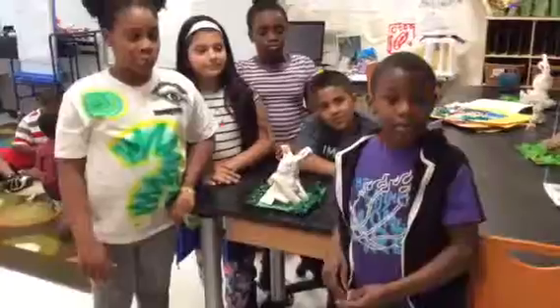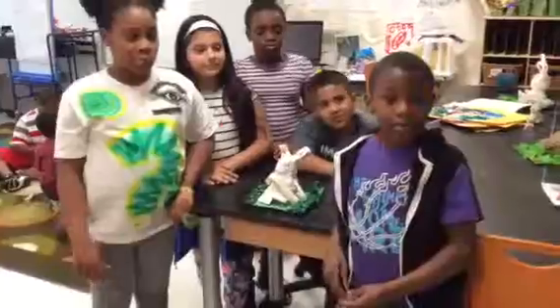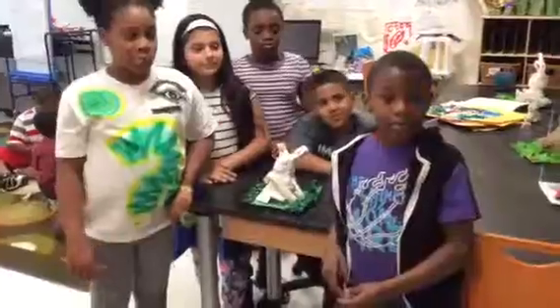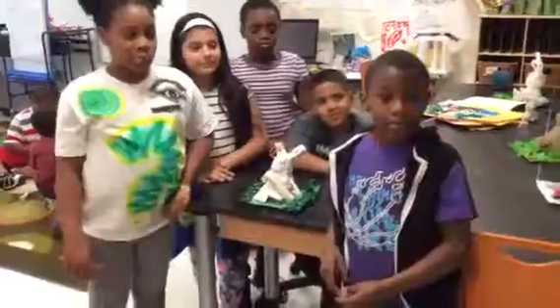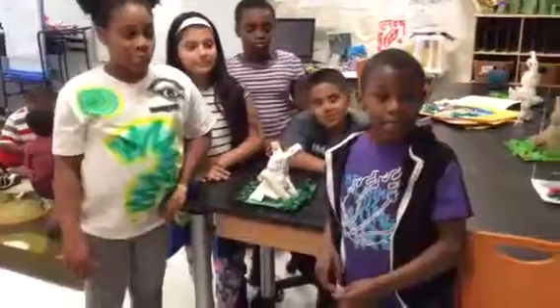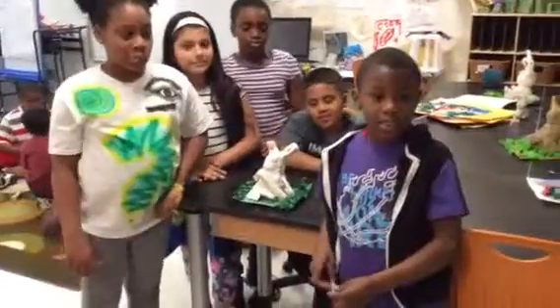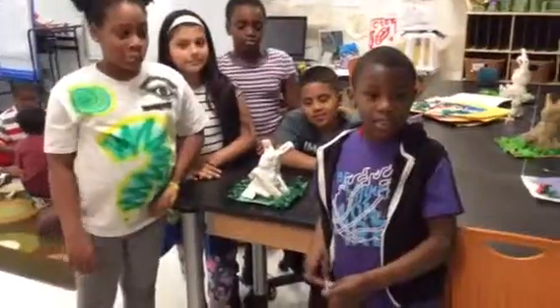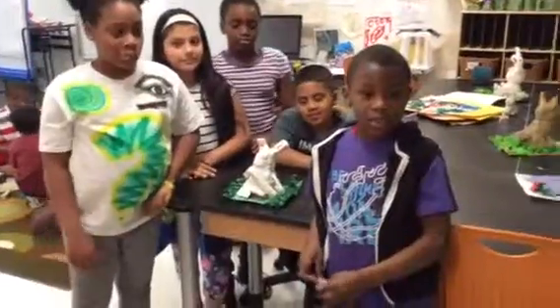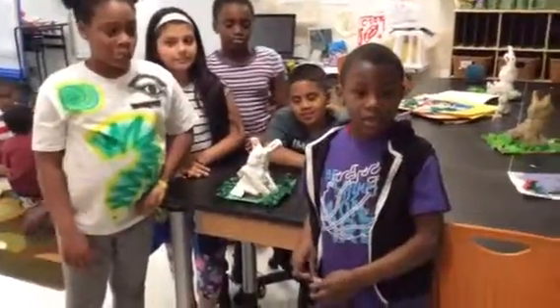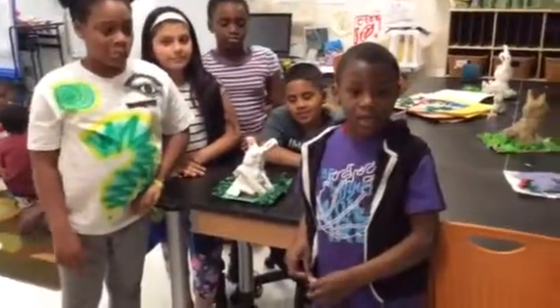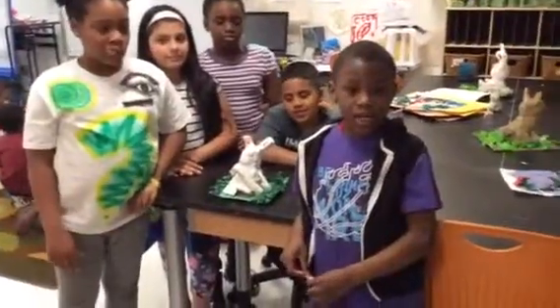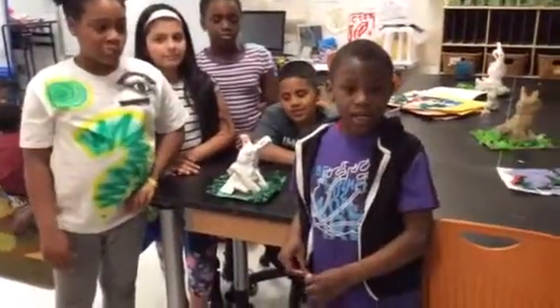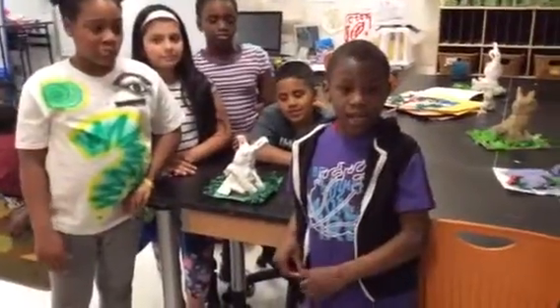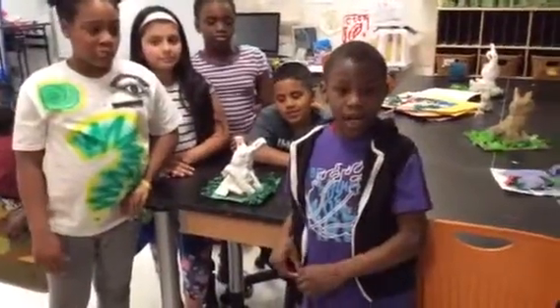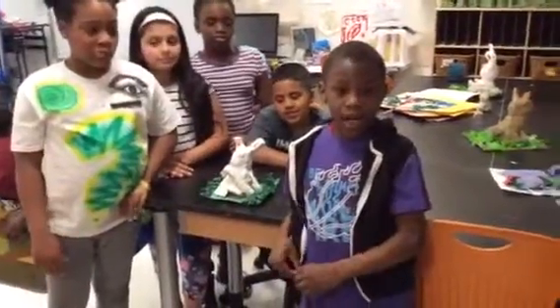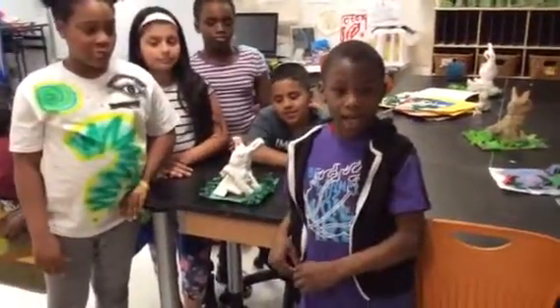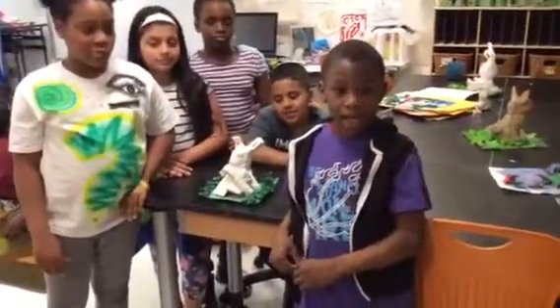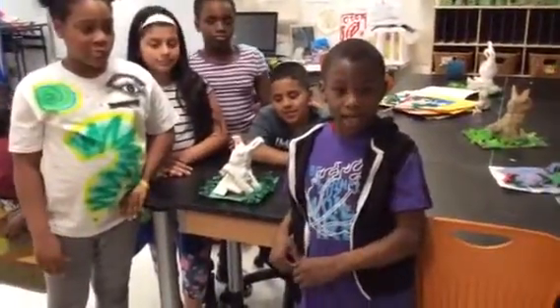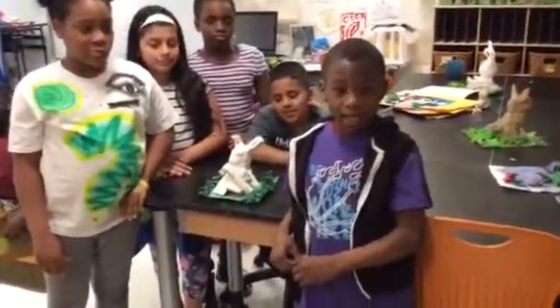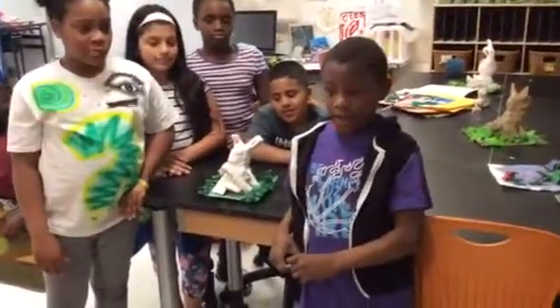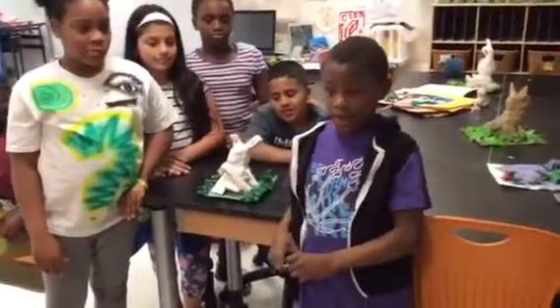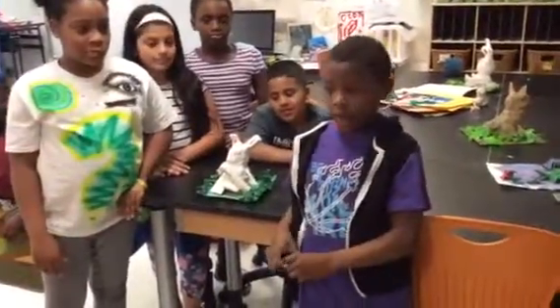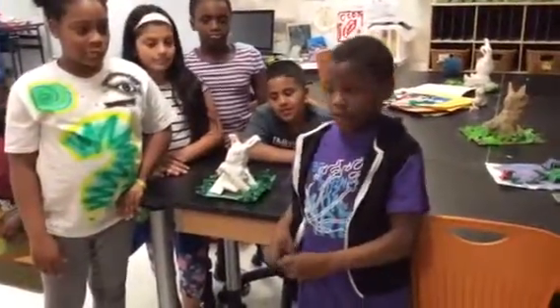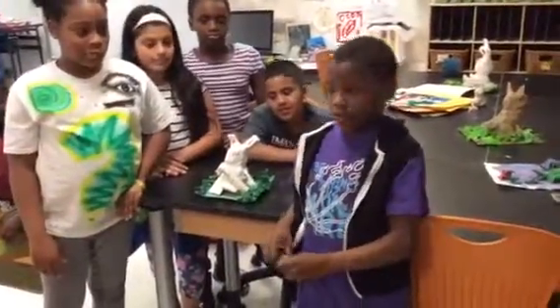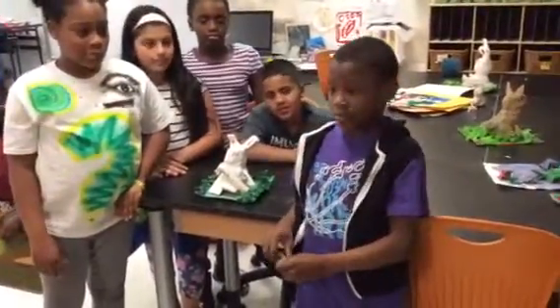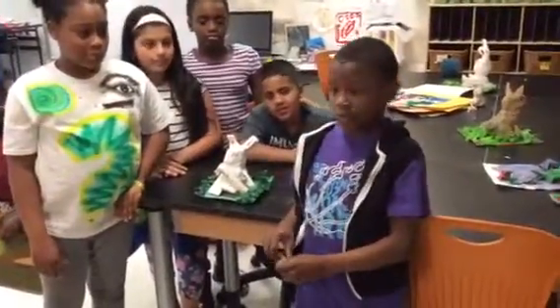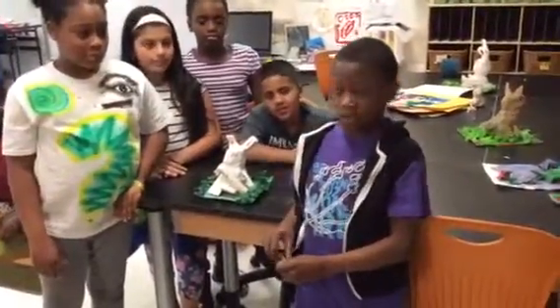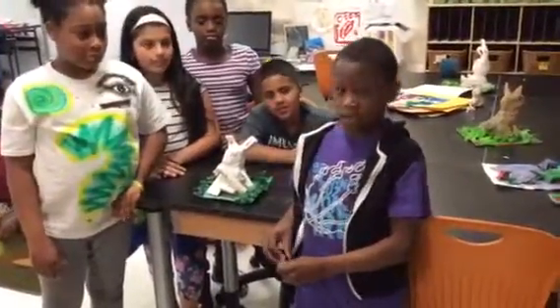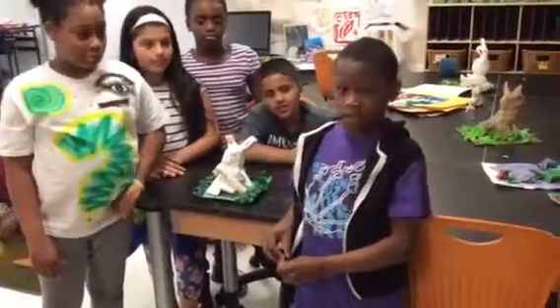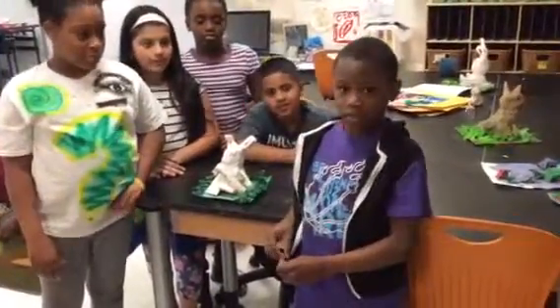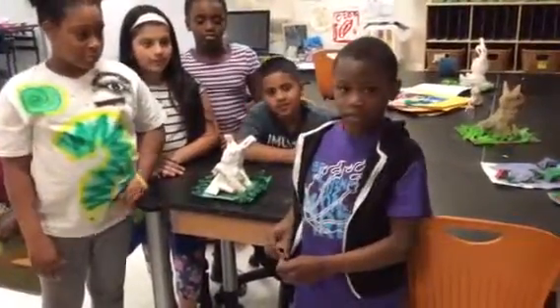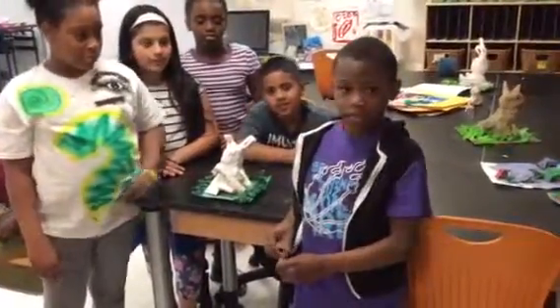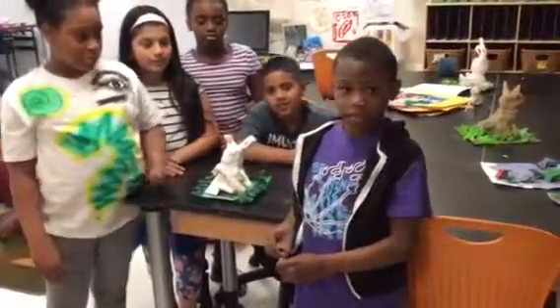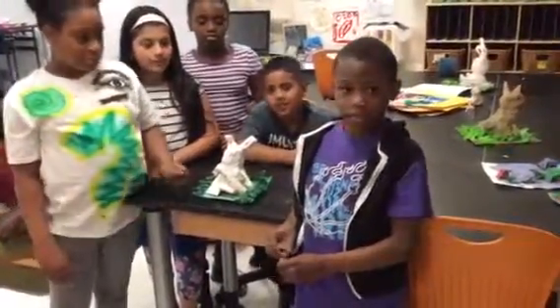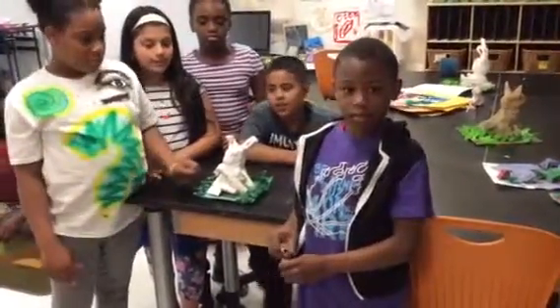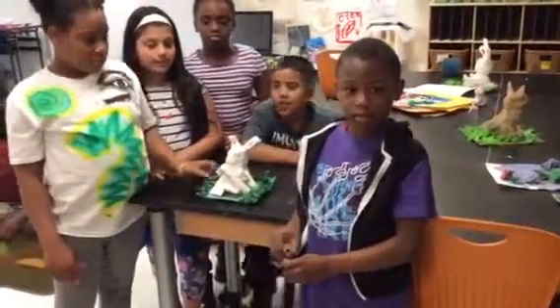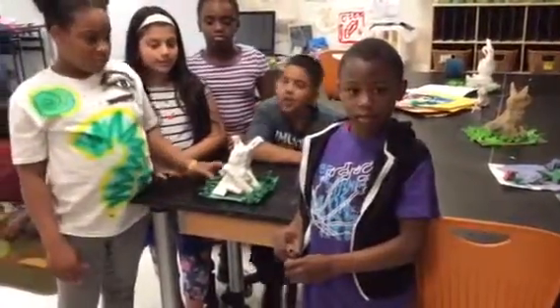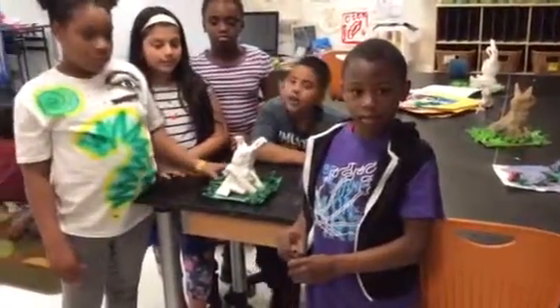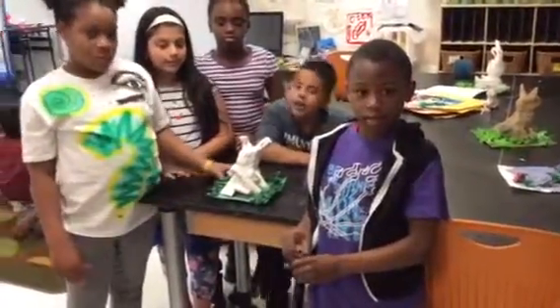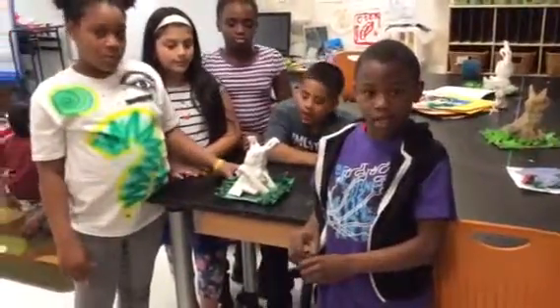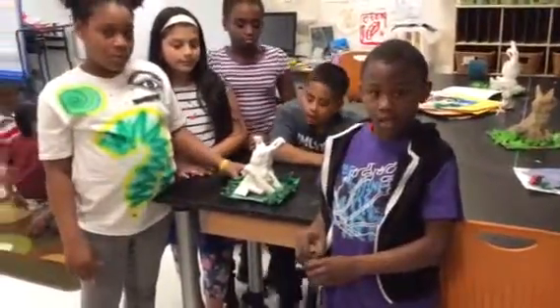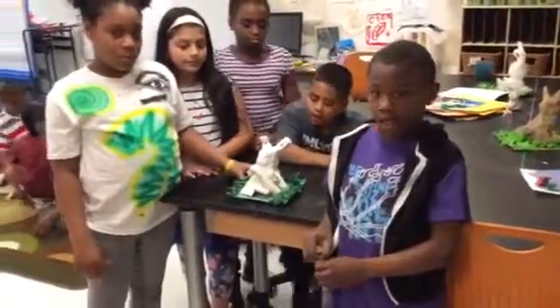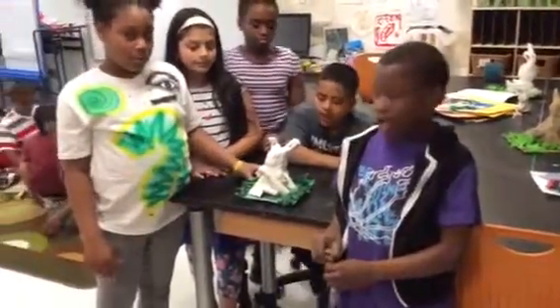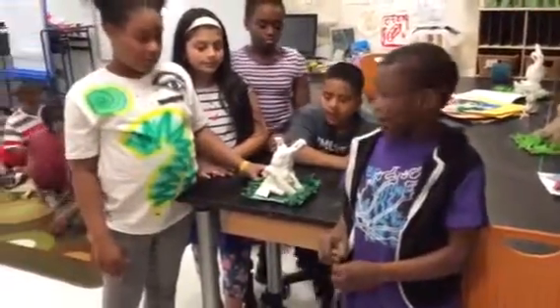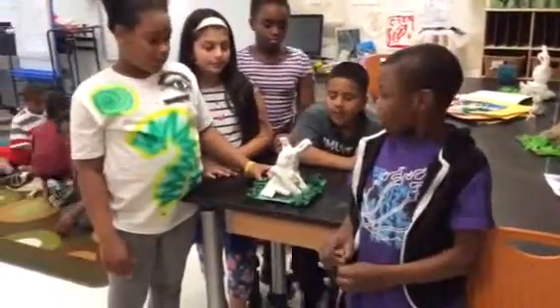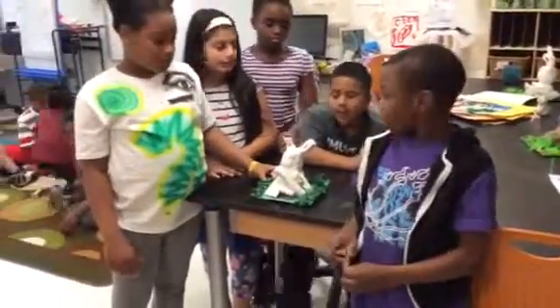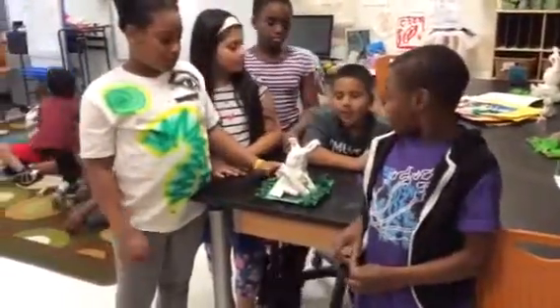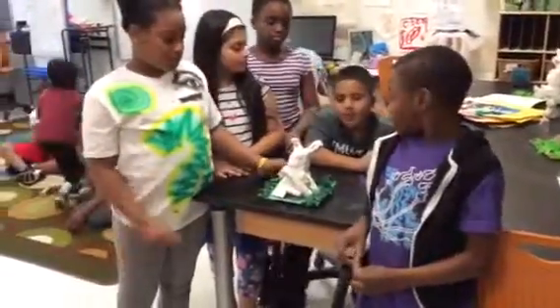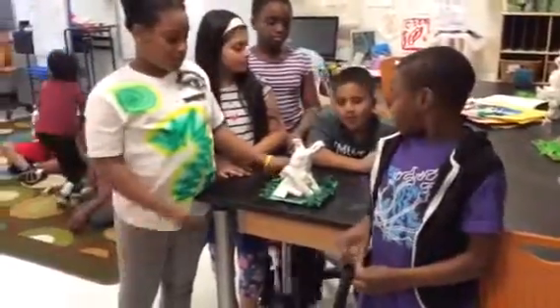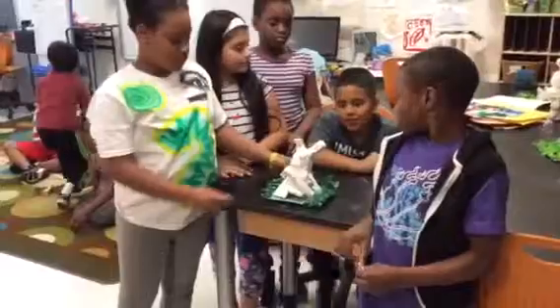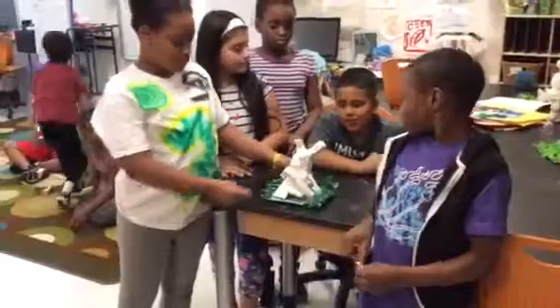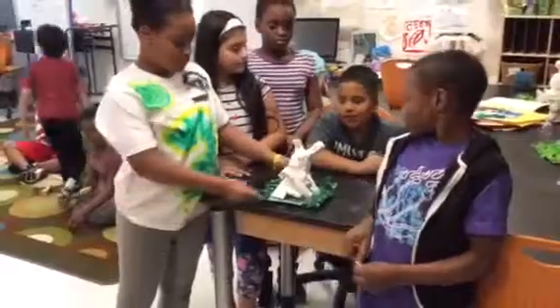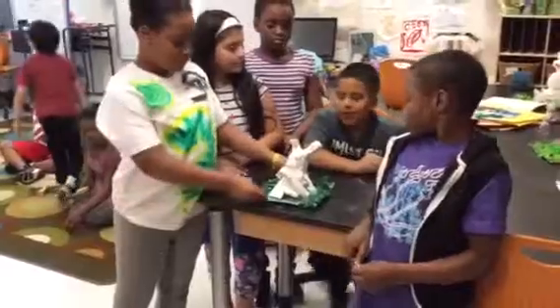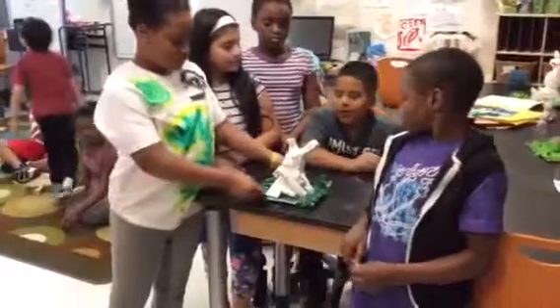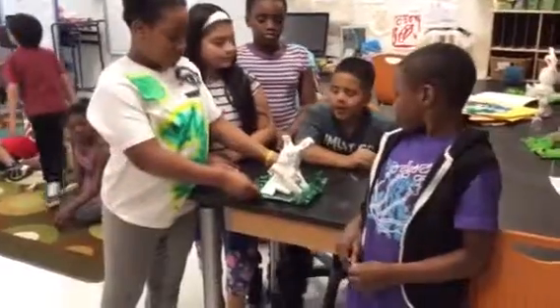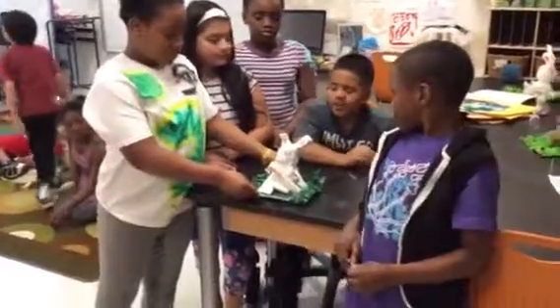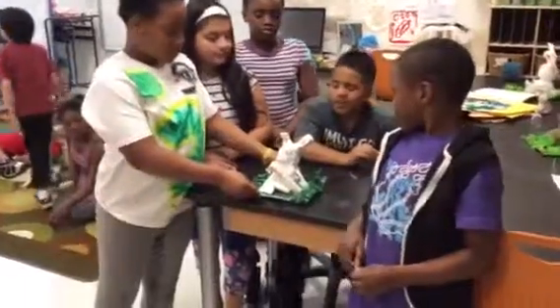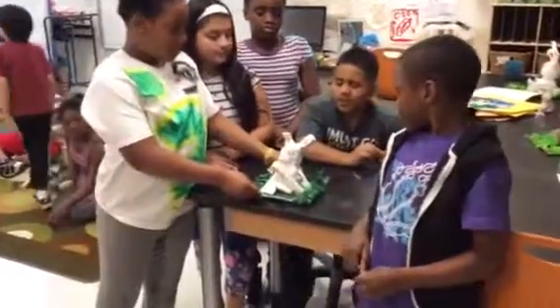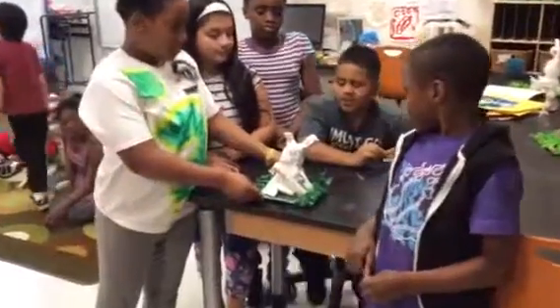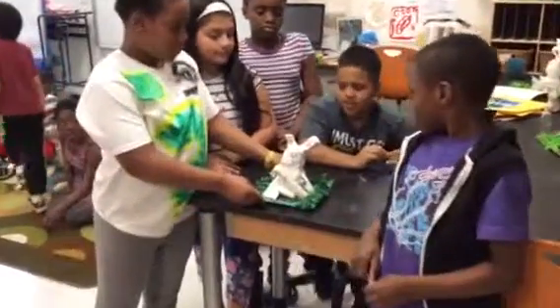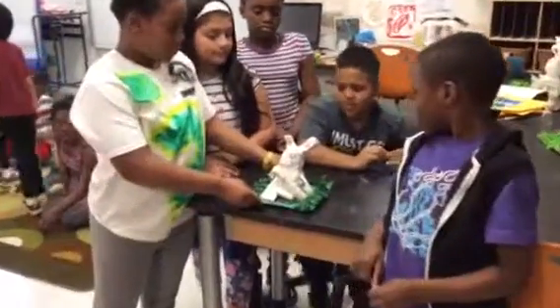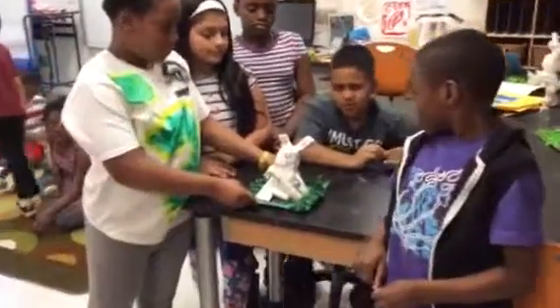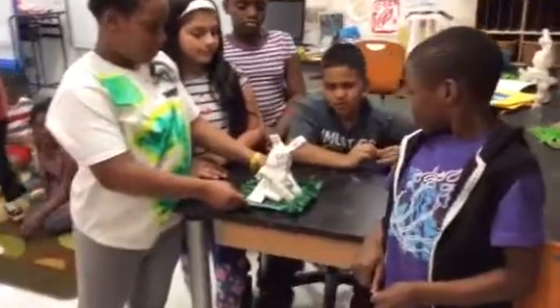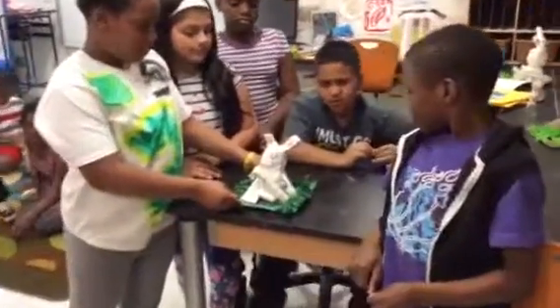My name is Antoine and I need the head for the book. Hi, I'm Victor. I did the texture.